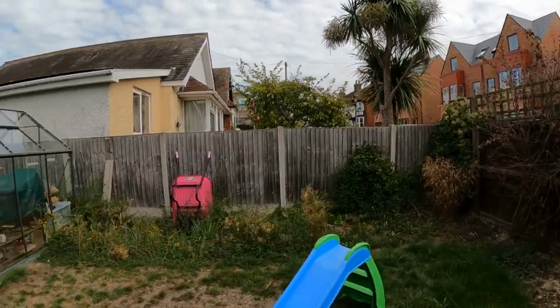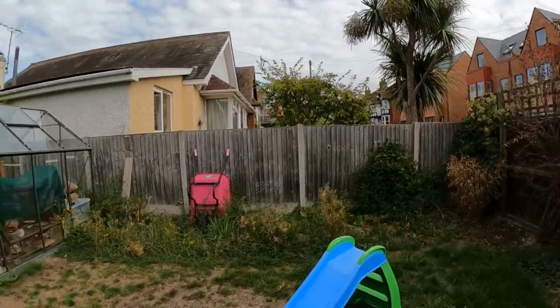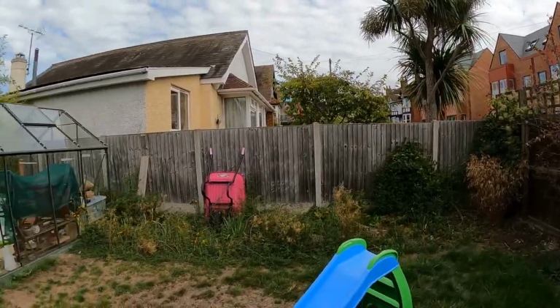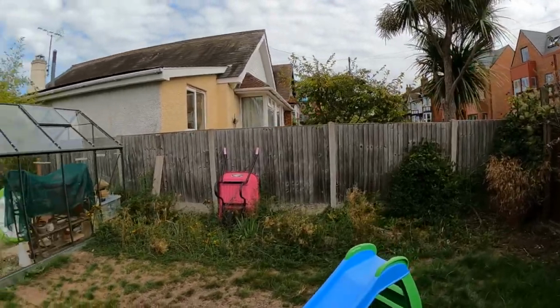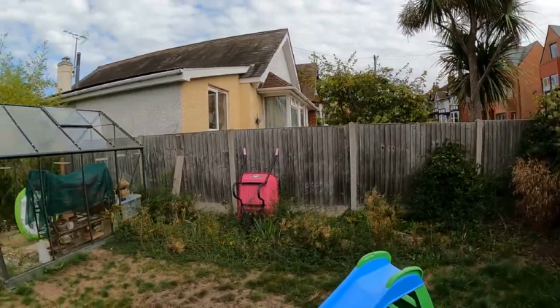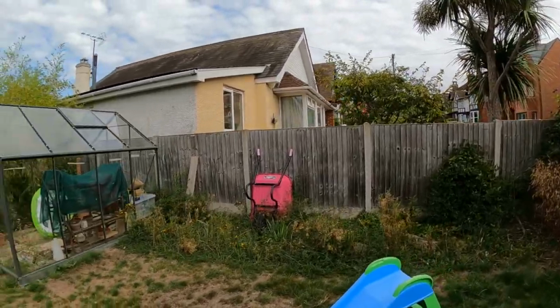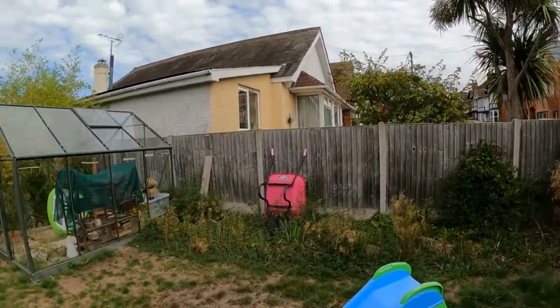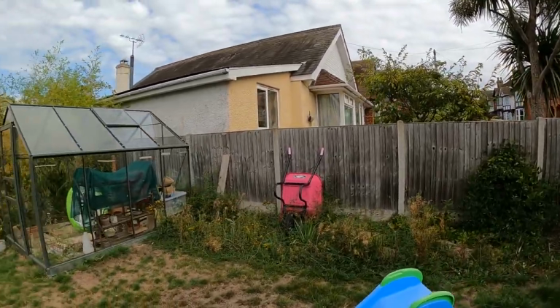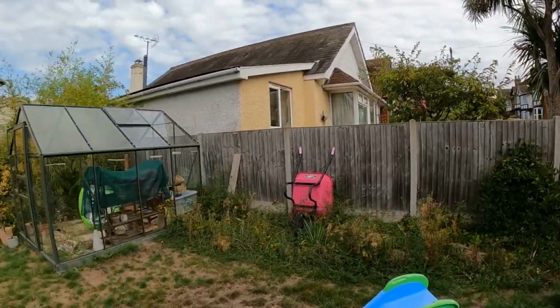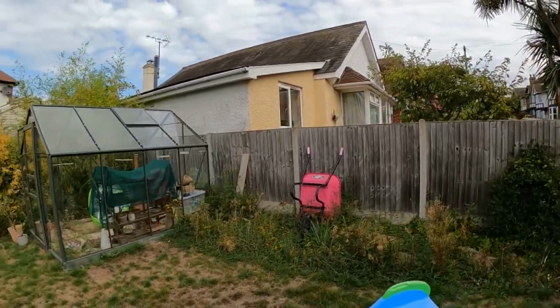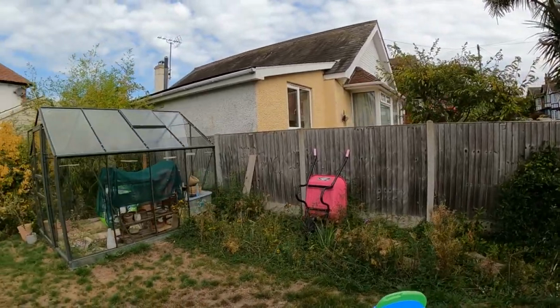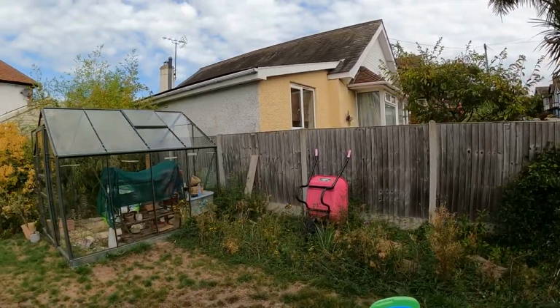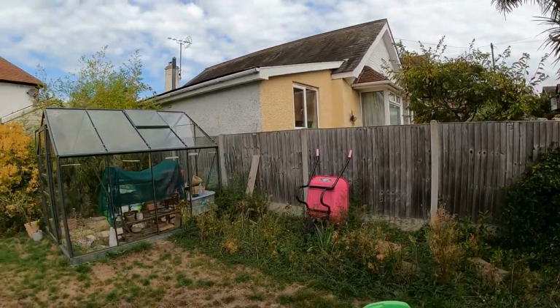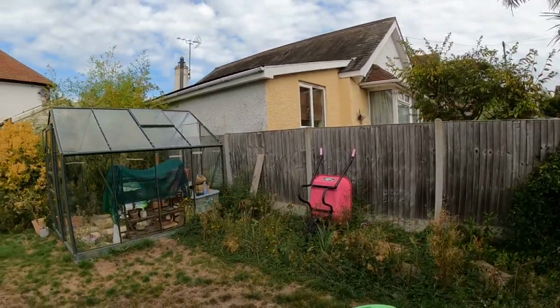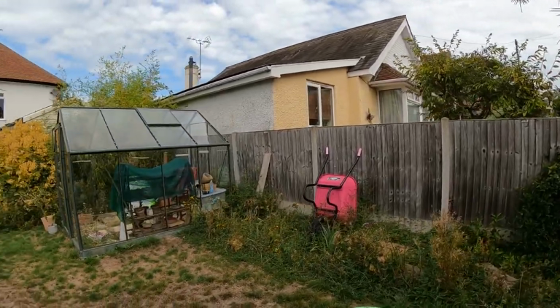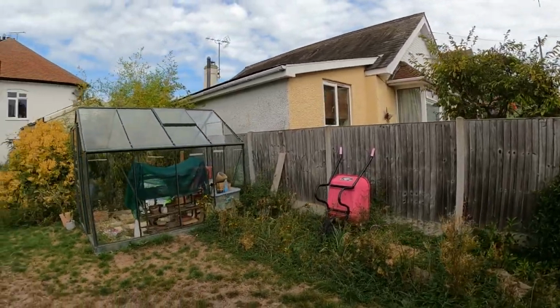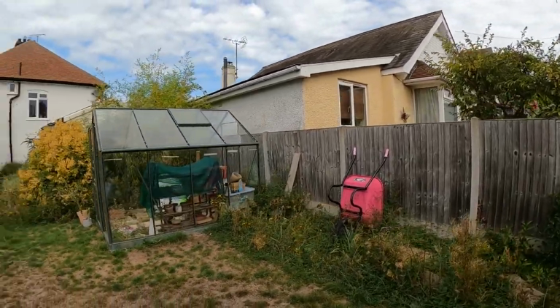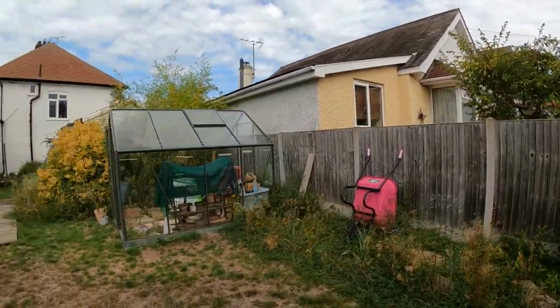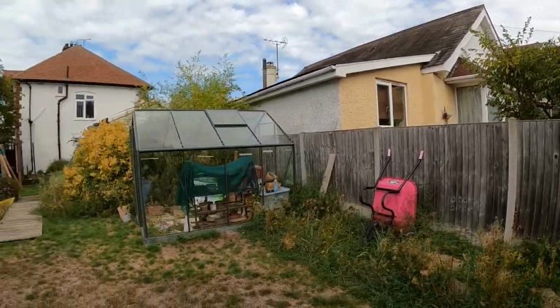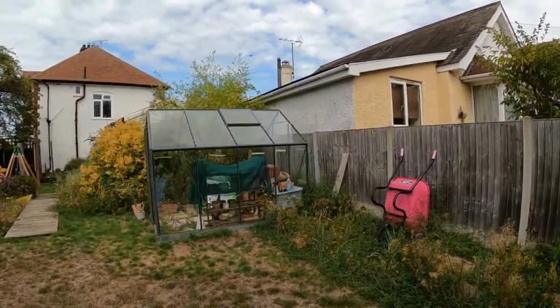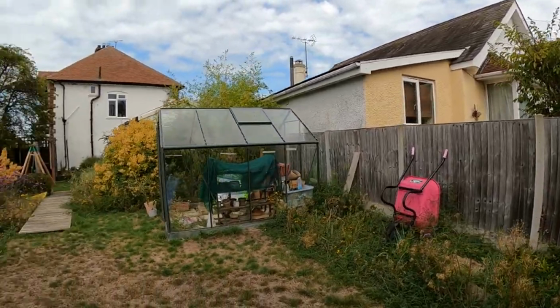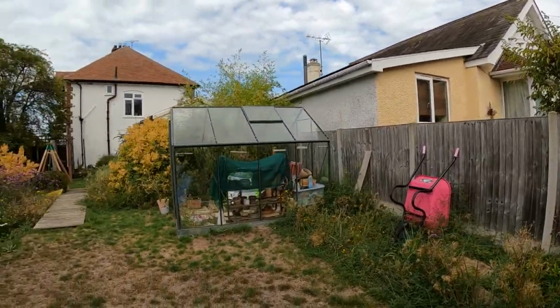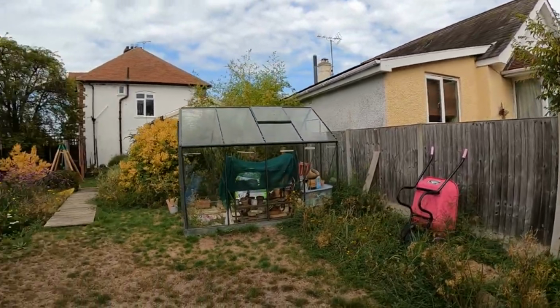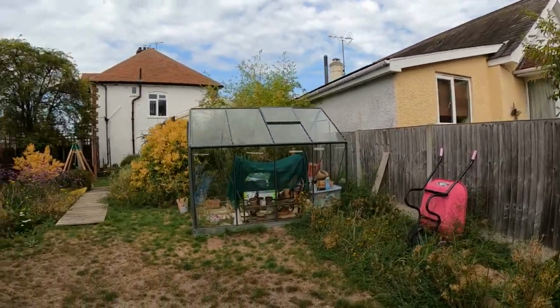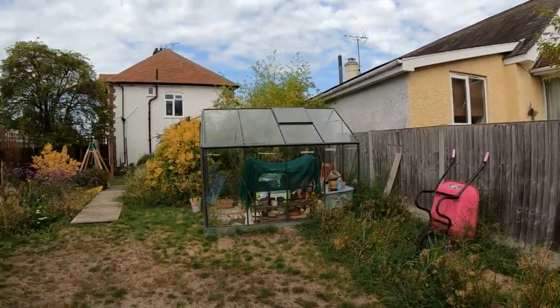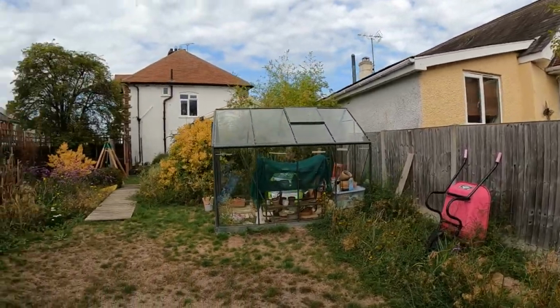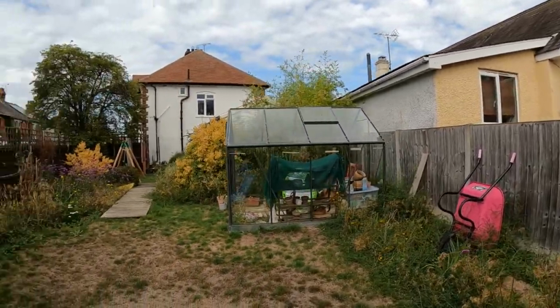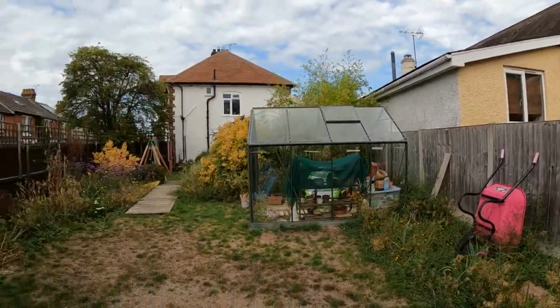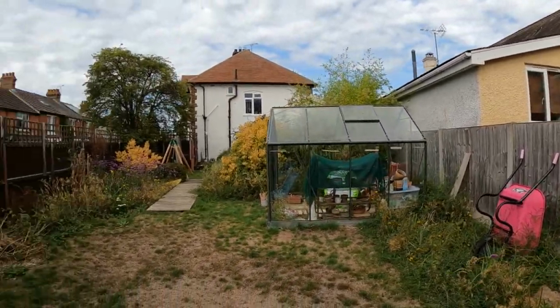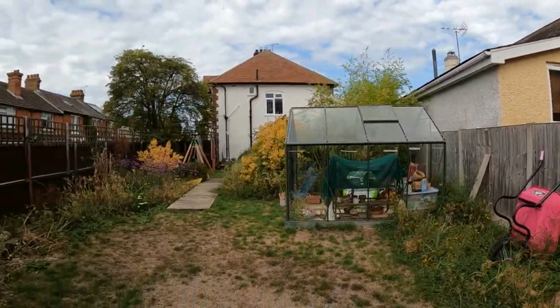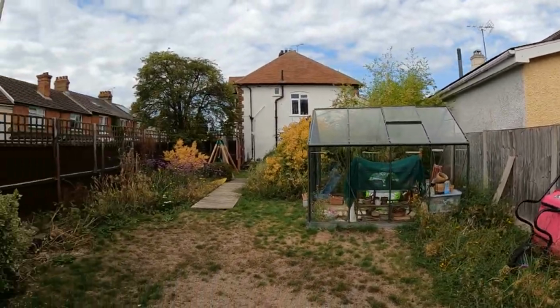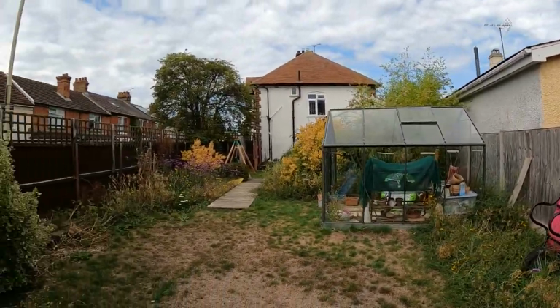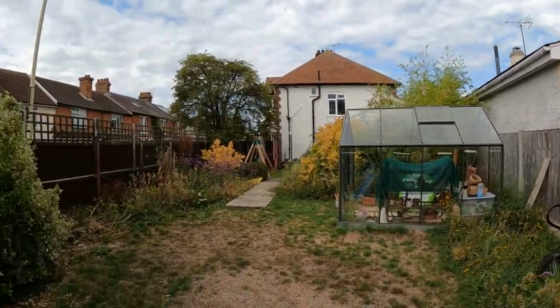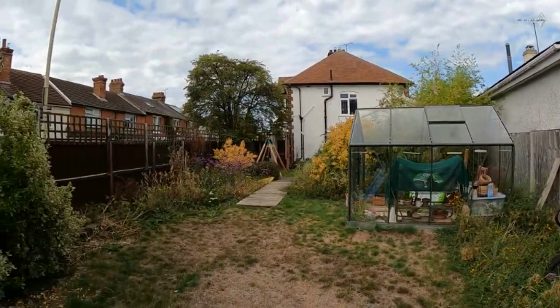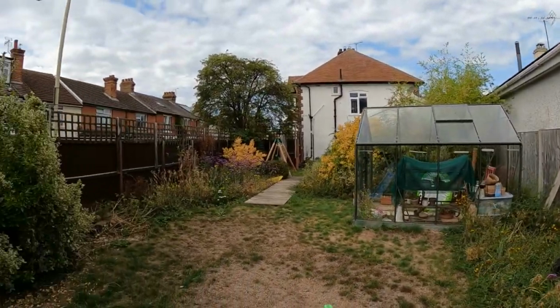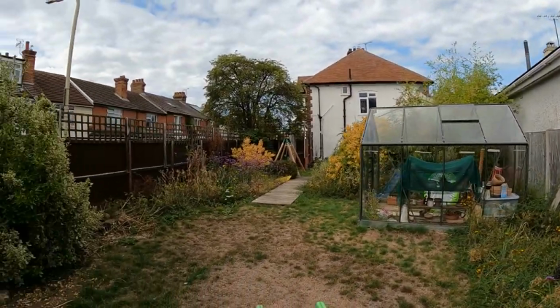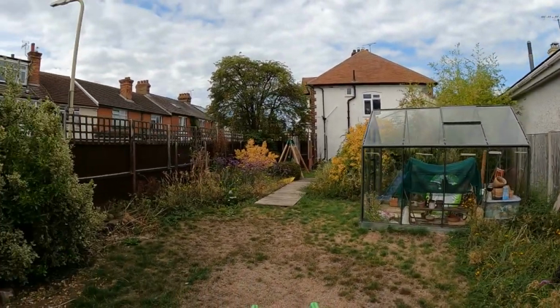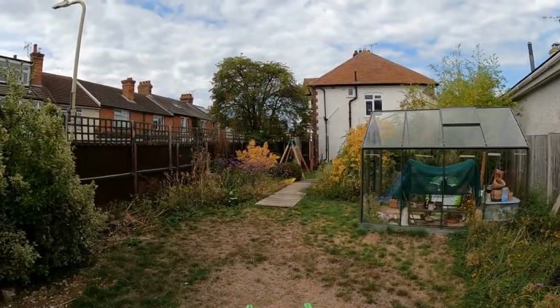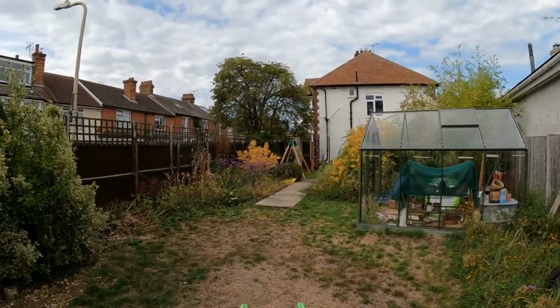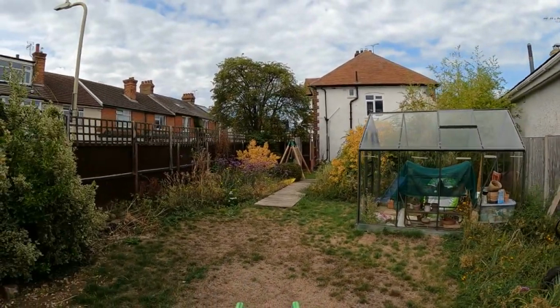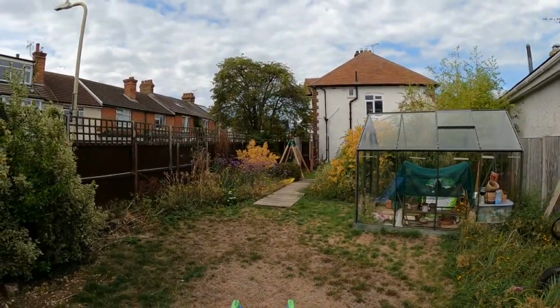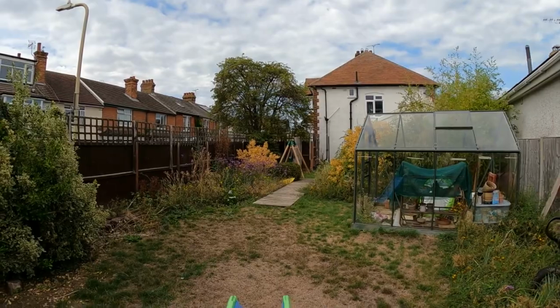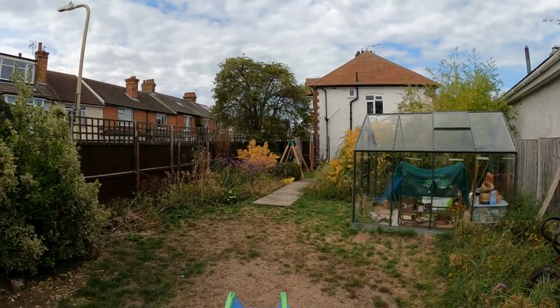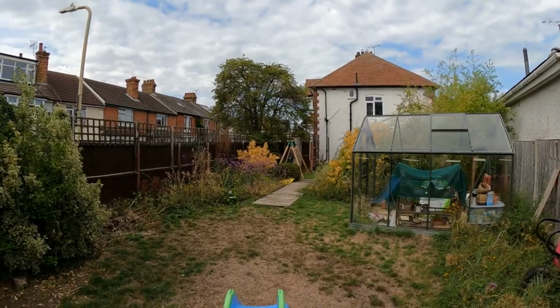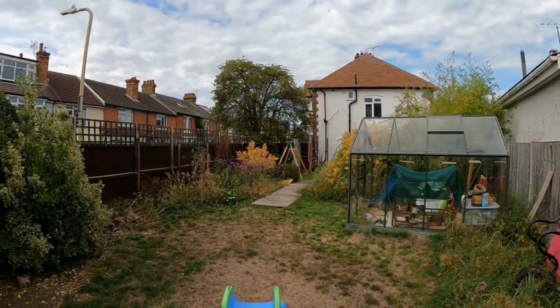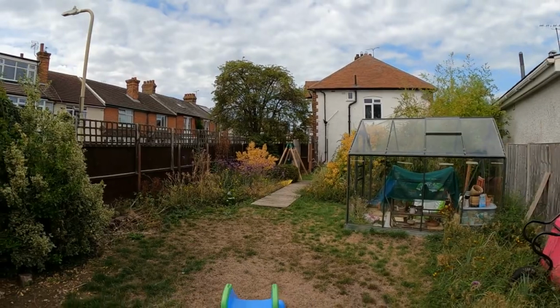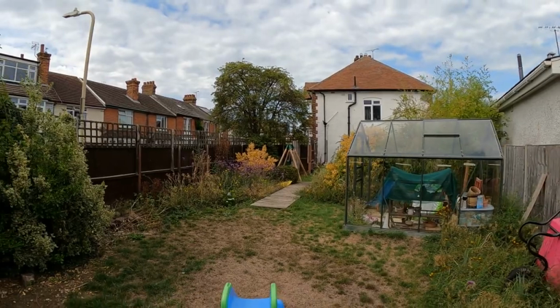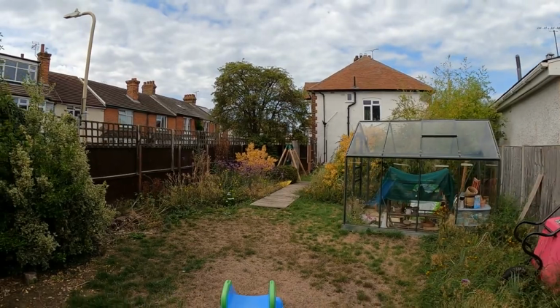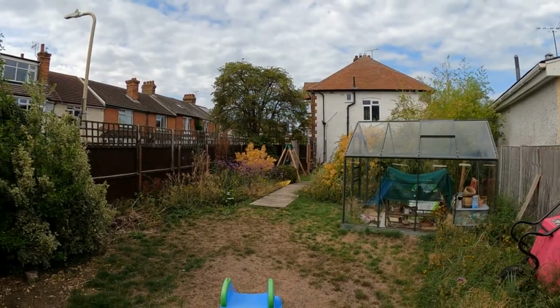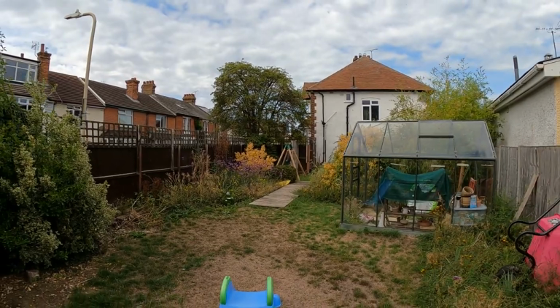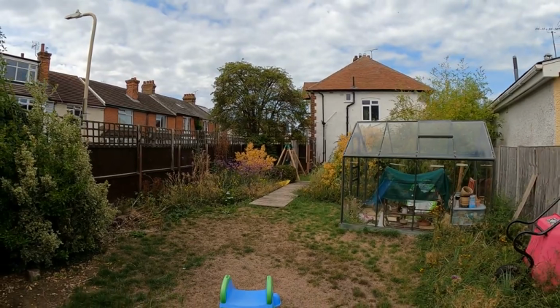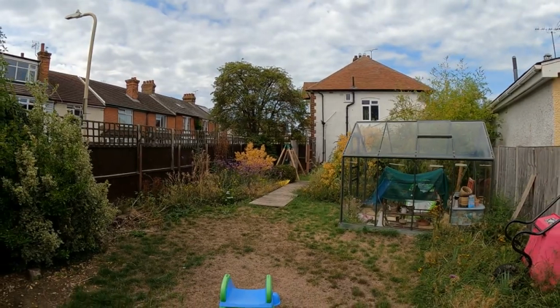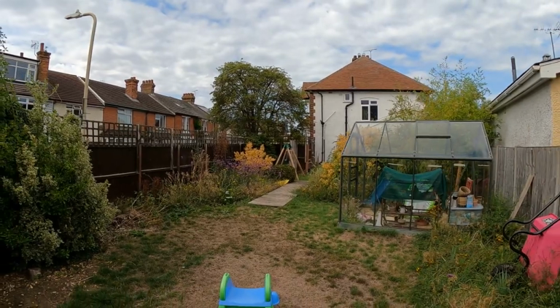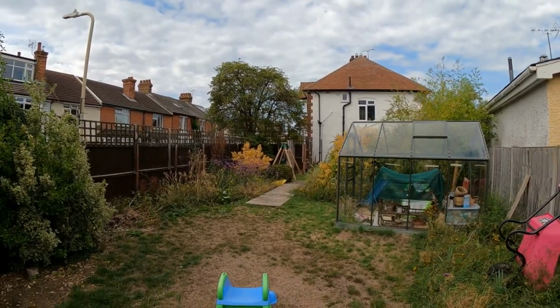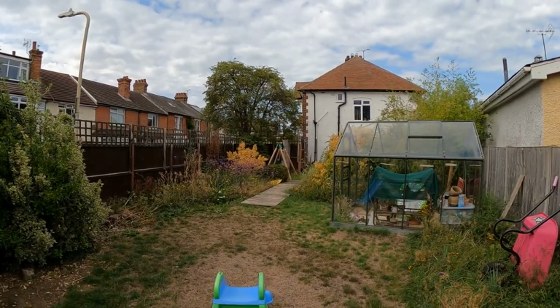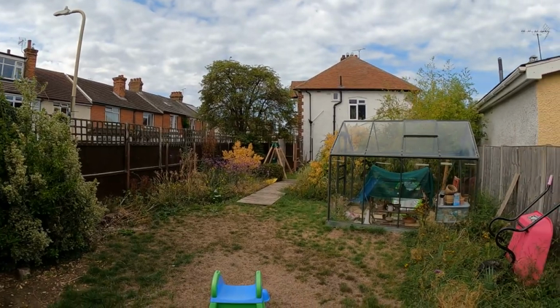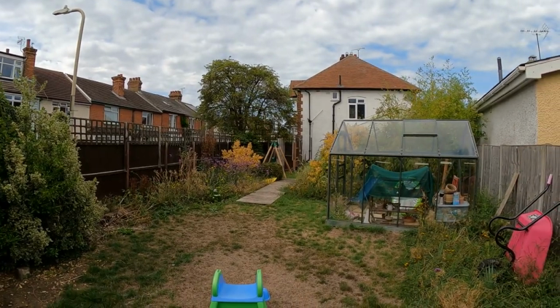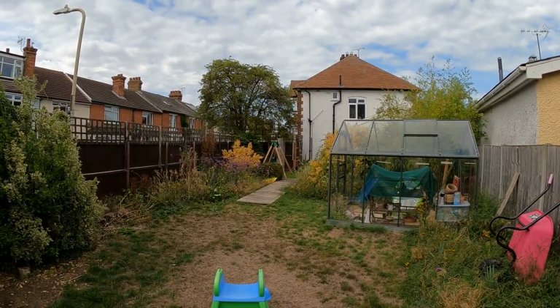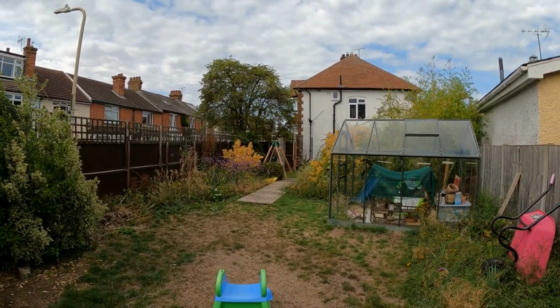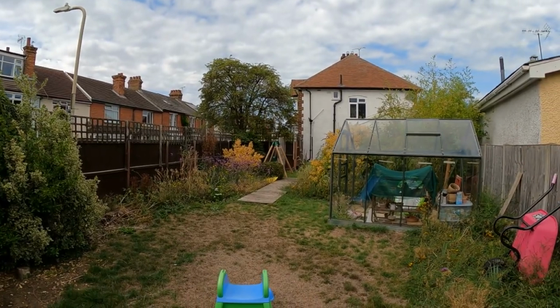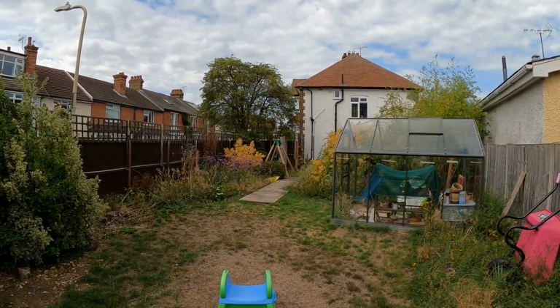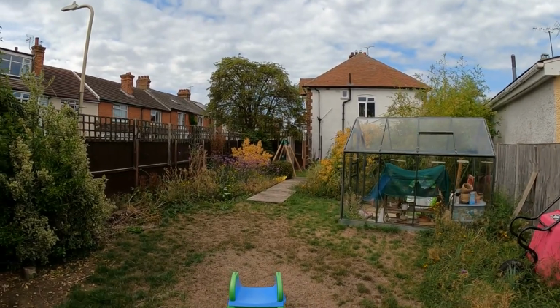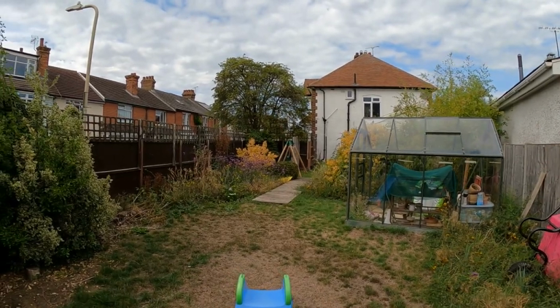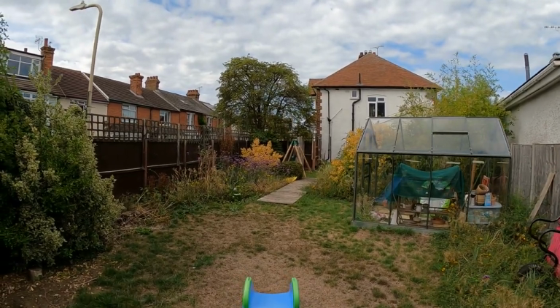You've got the downstairs cloakroom and plenty of off-road parking to the front, as well as that fantastic outbuilding in the garden.